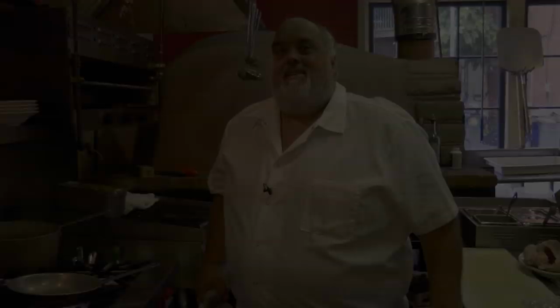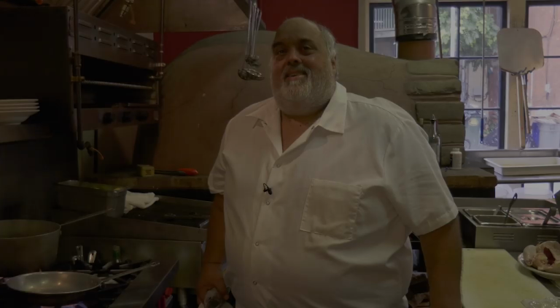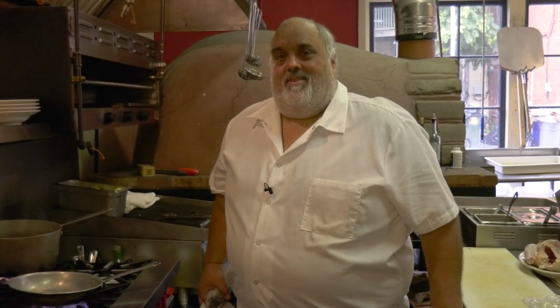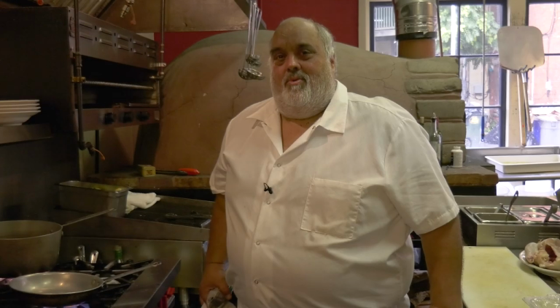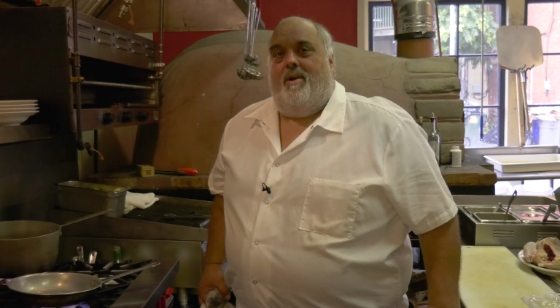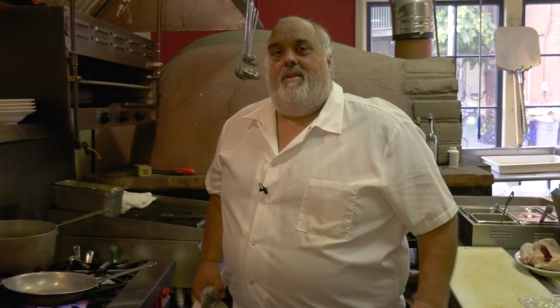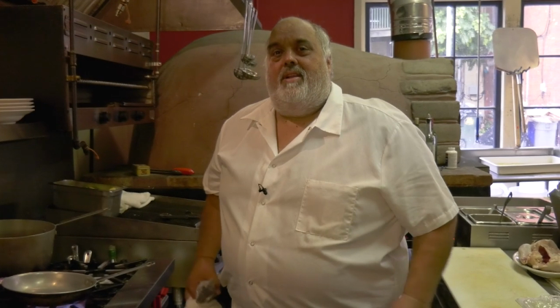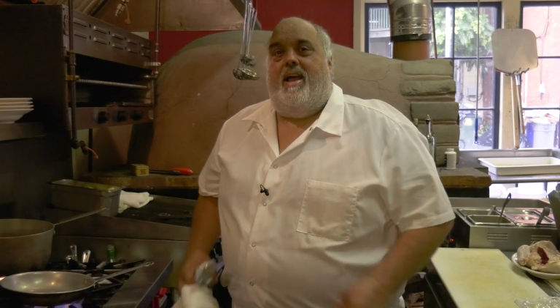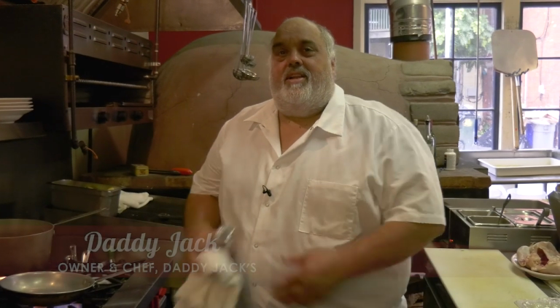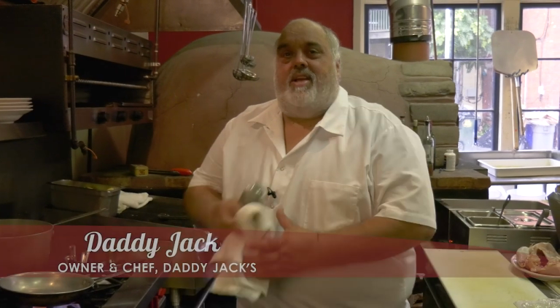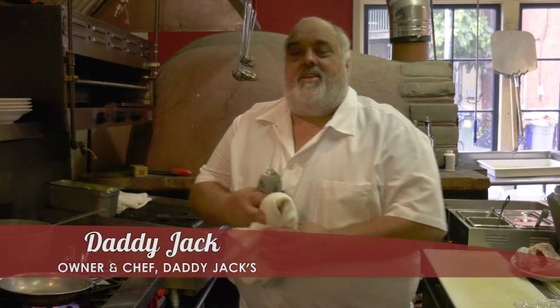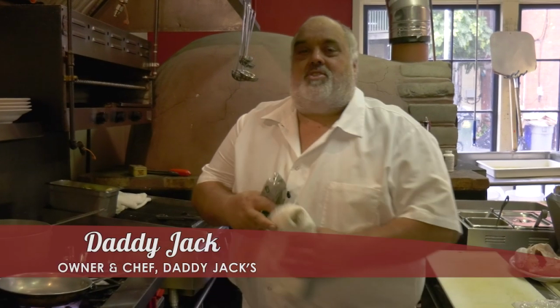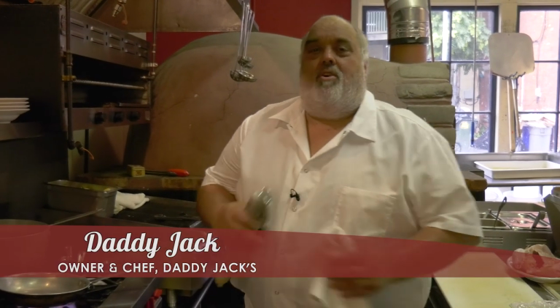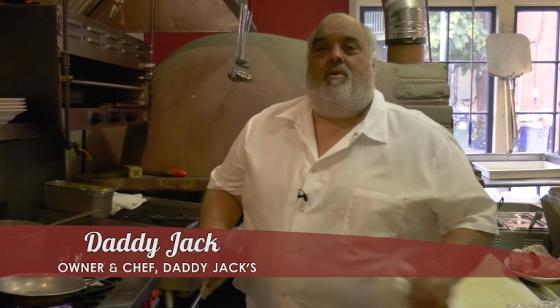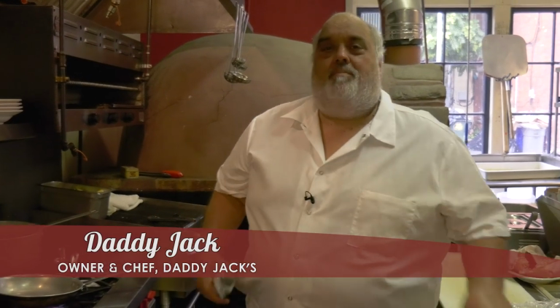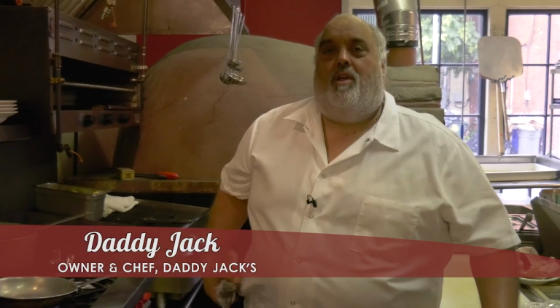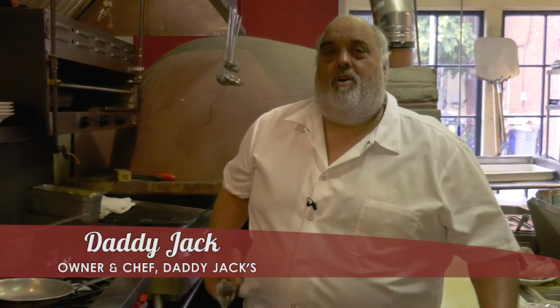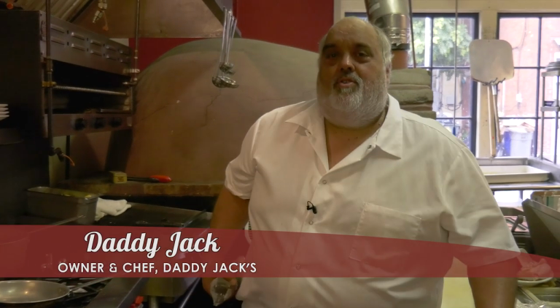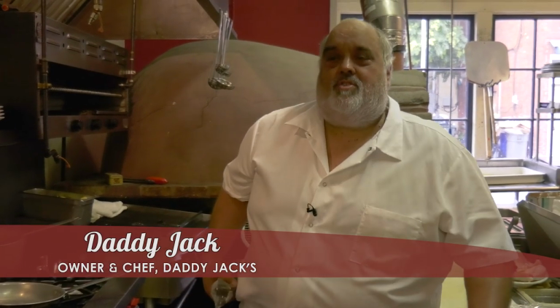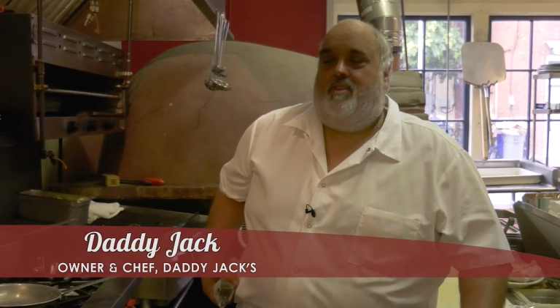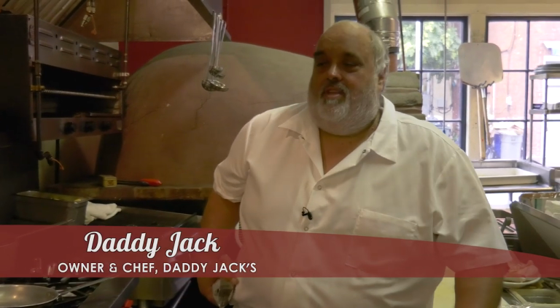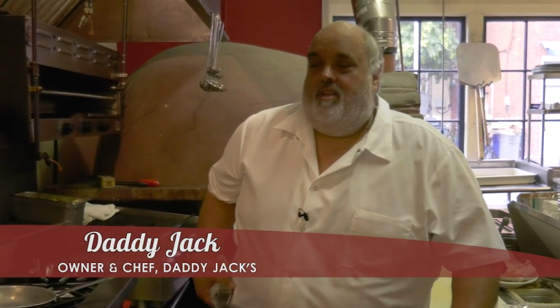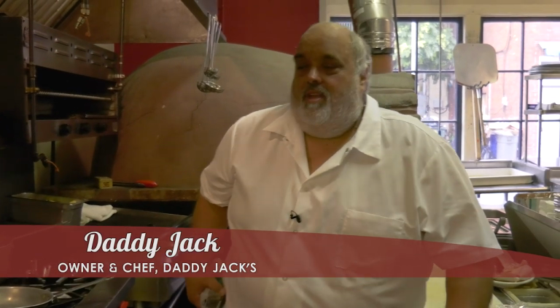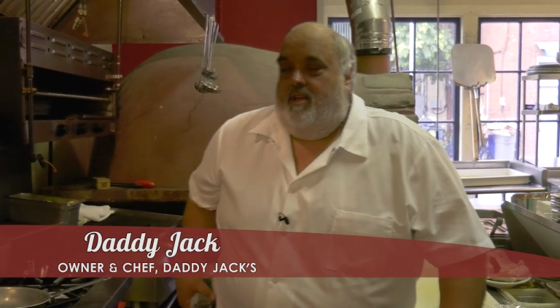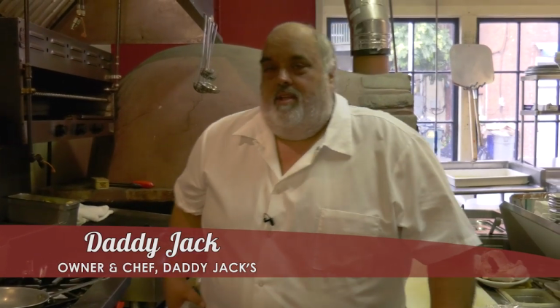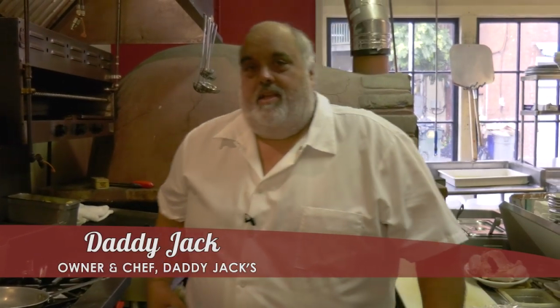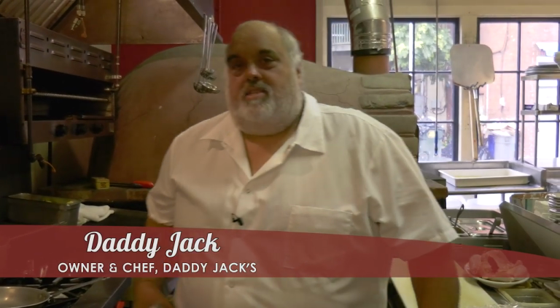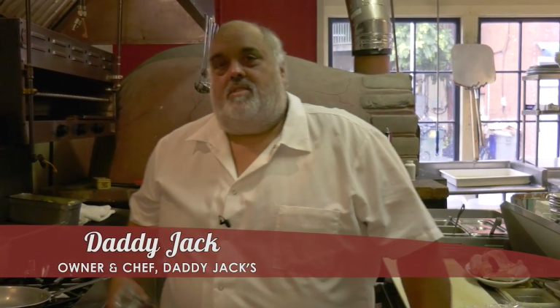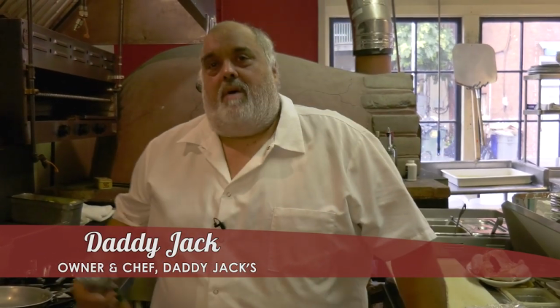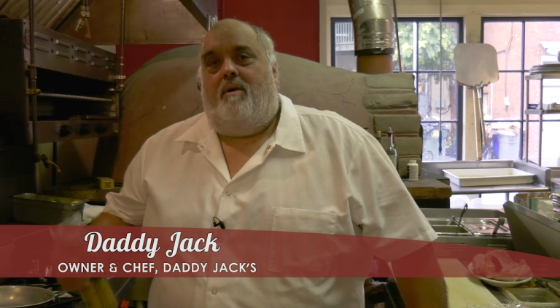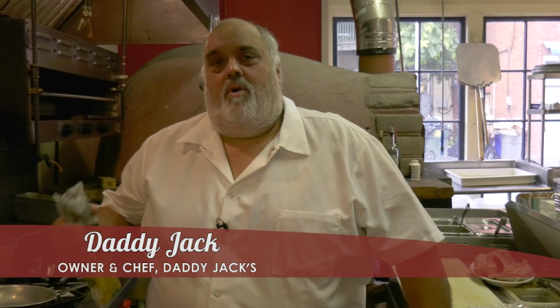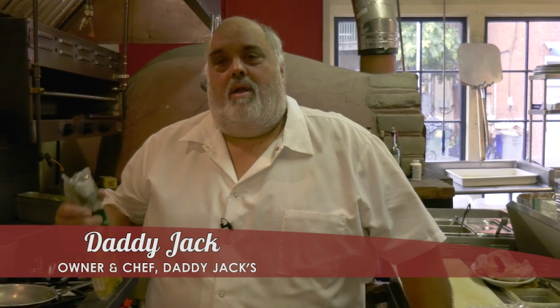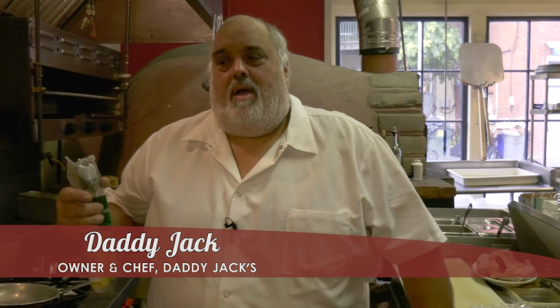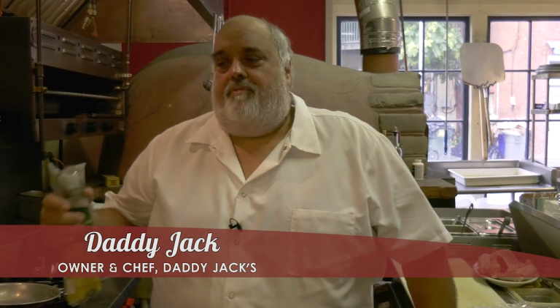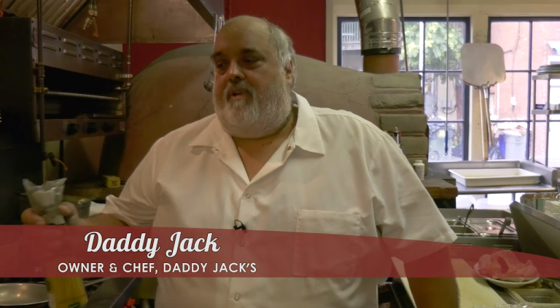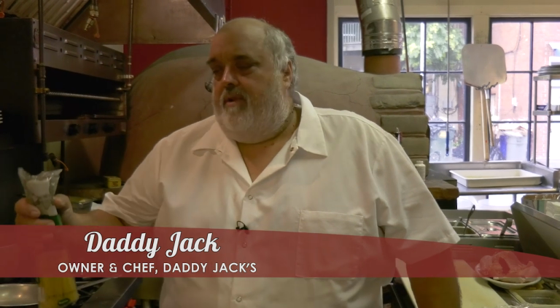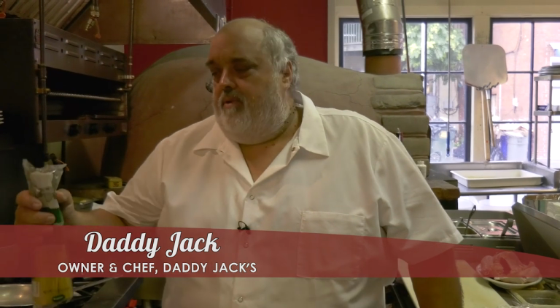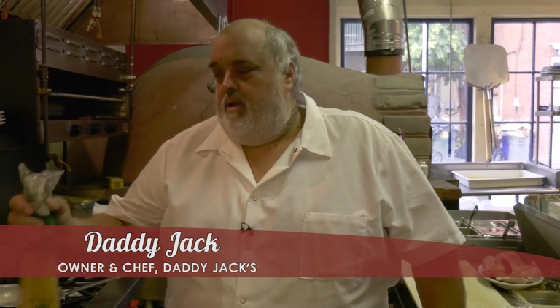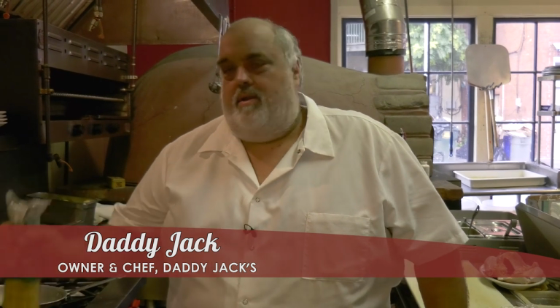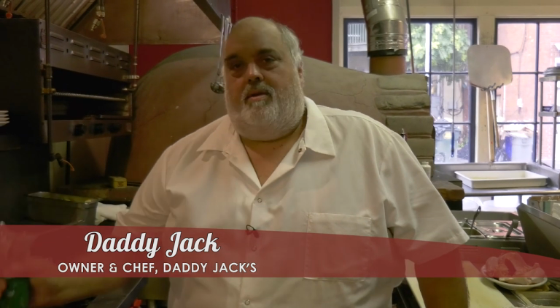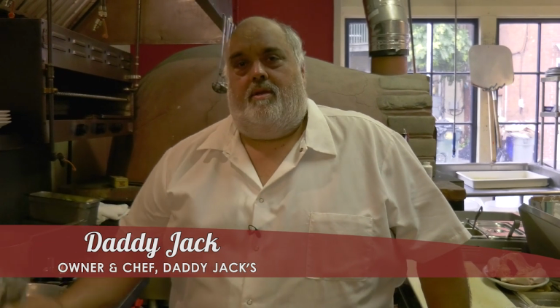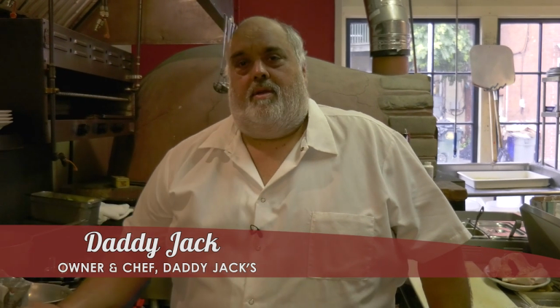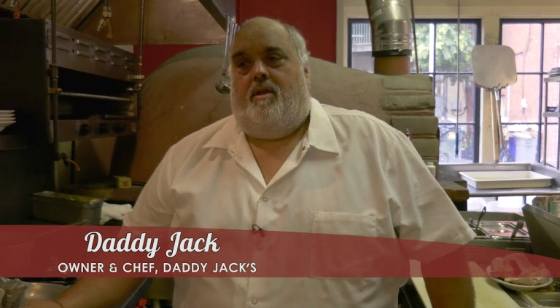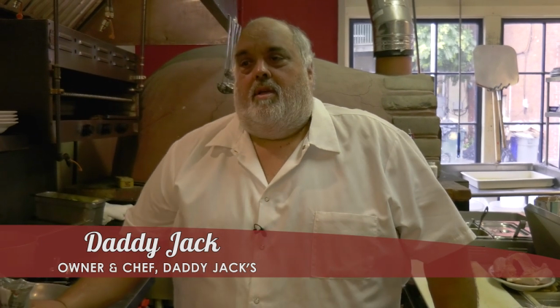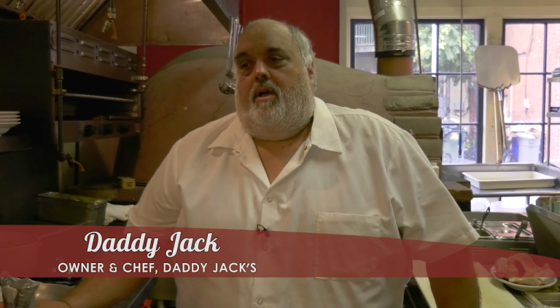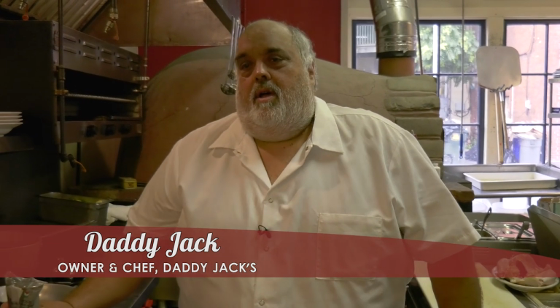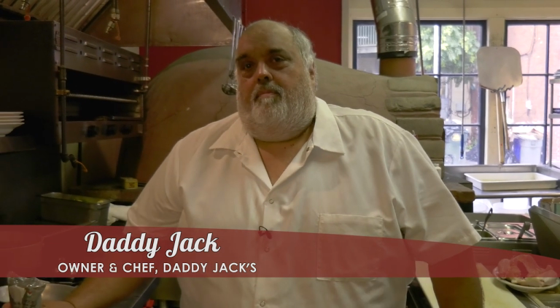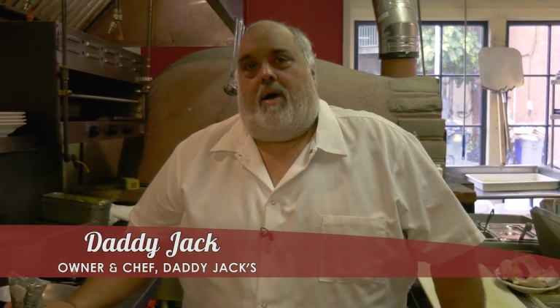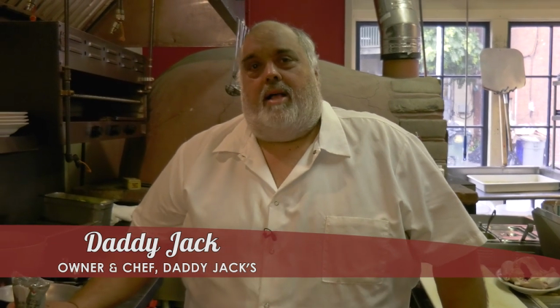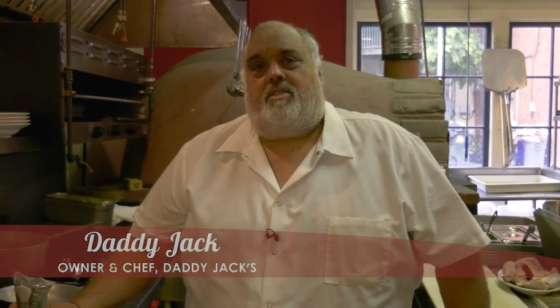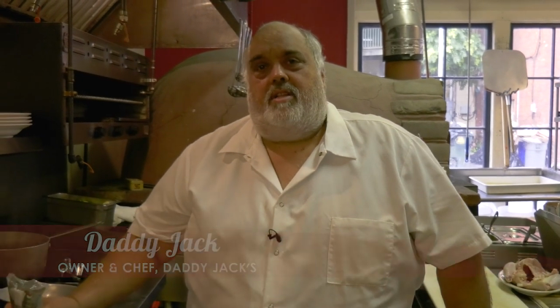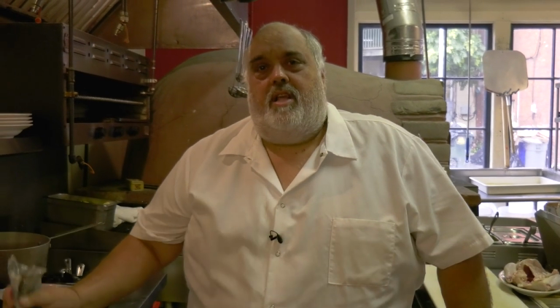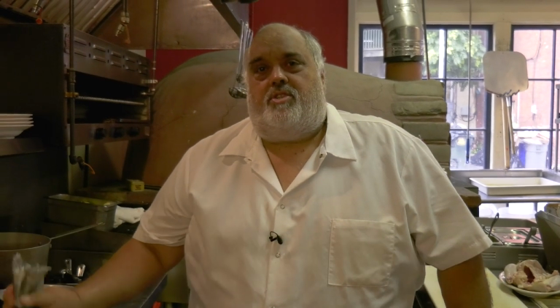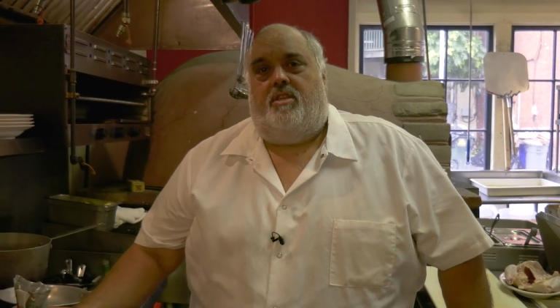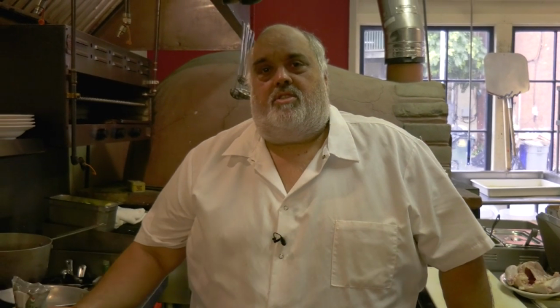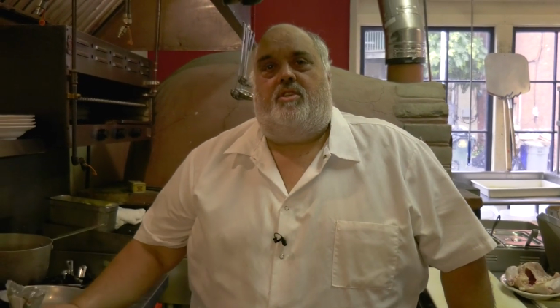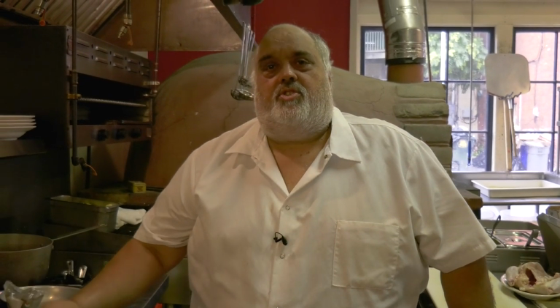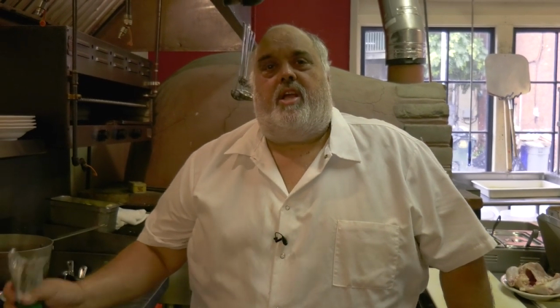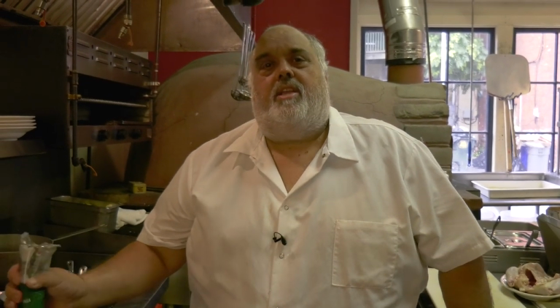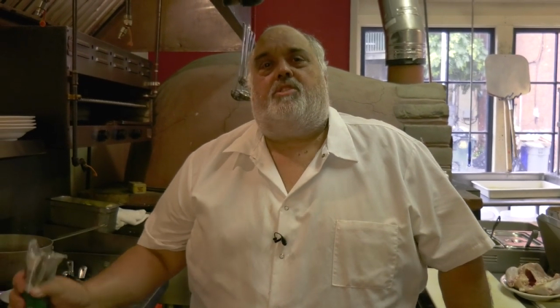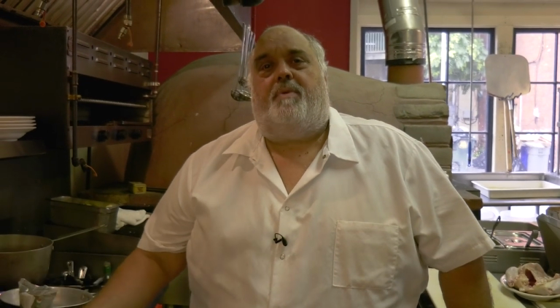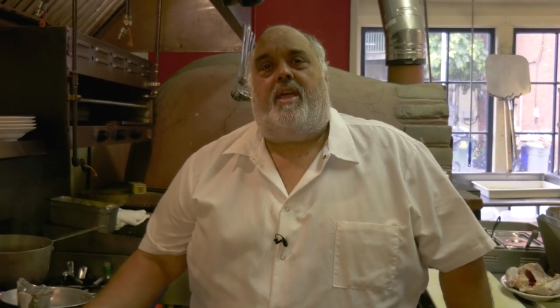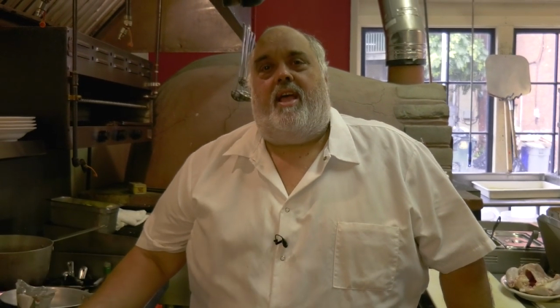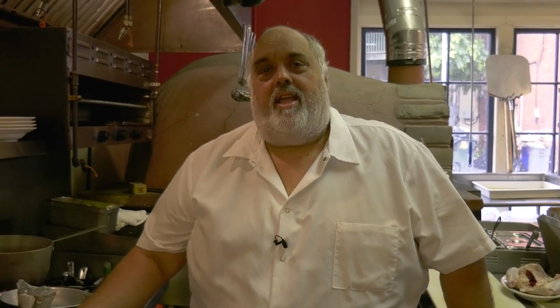Welcome to Daddy Jack's Cook with the Blues. This is one of my favorite pasta dishes — chicken spaghetti.